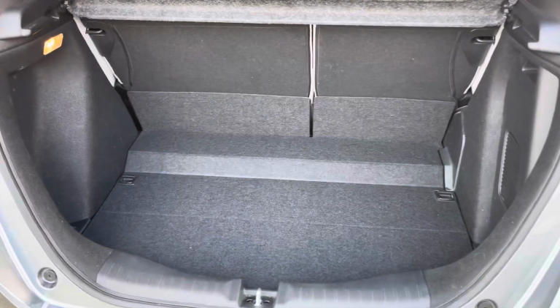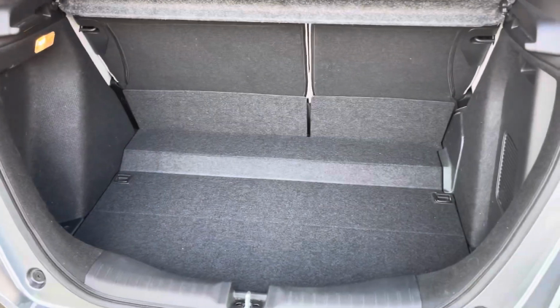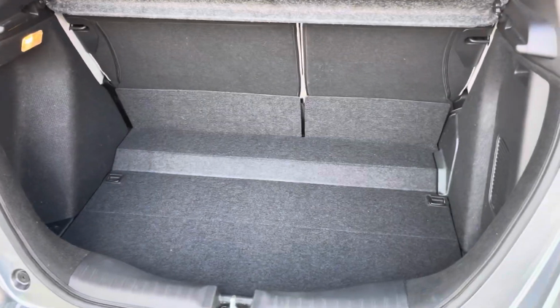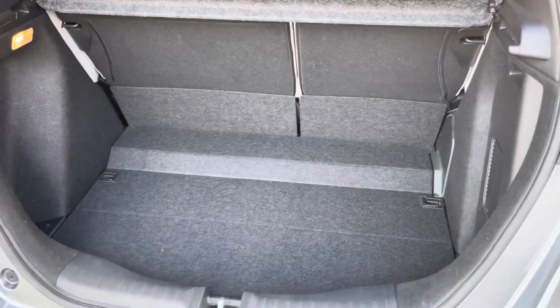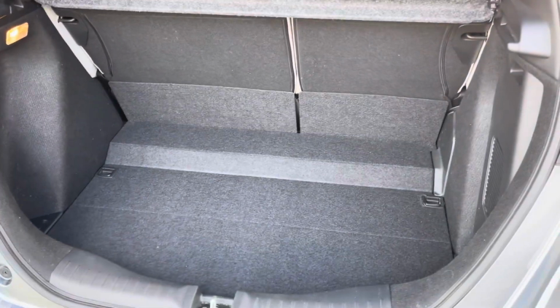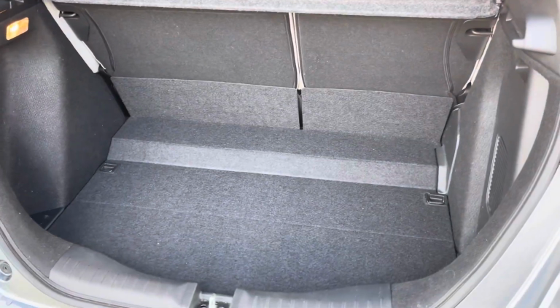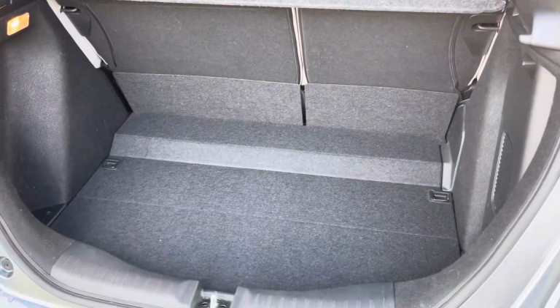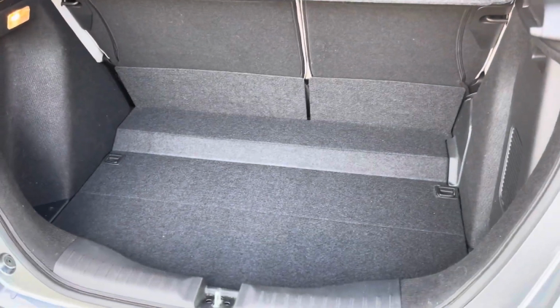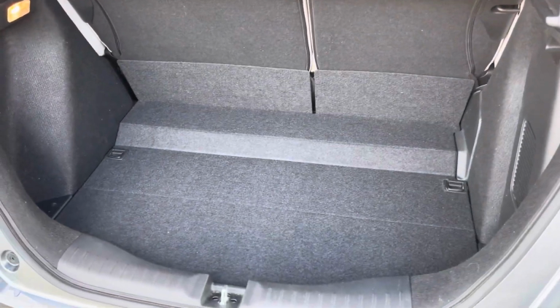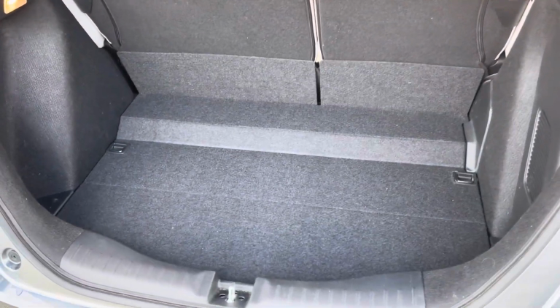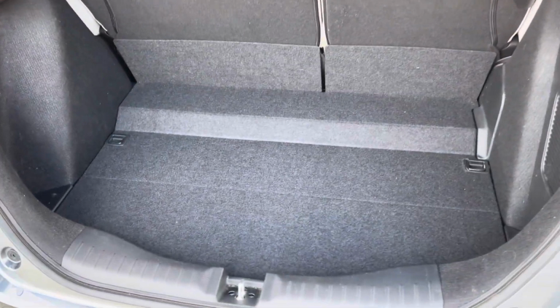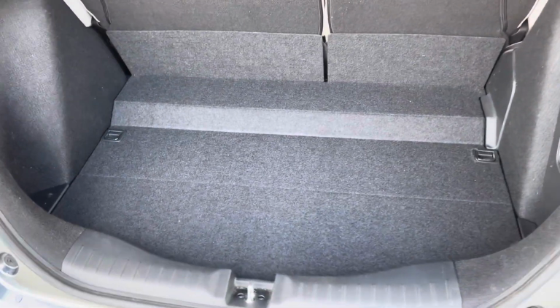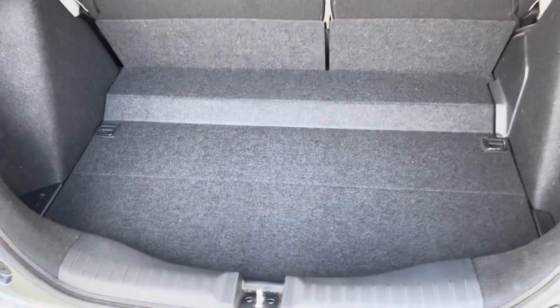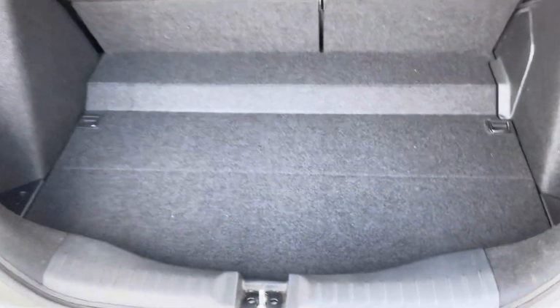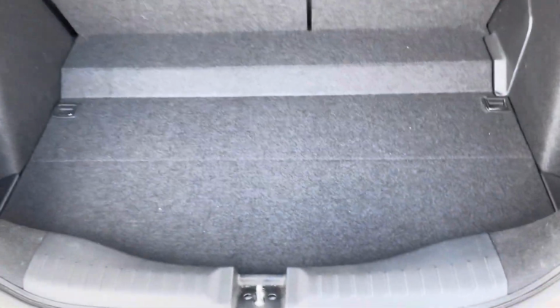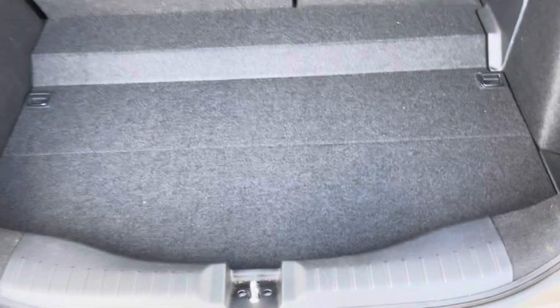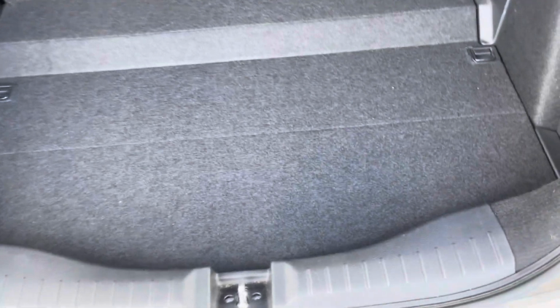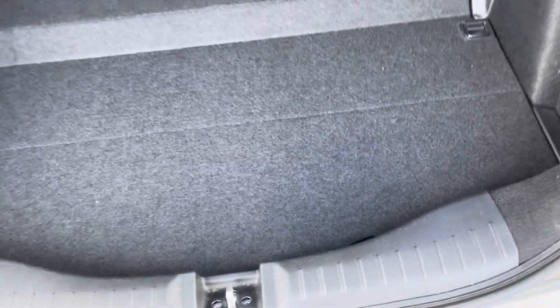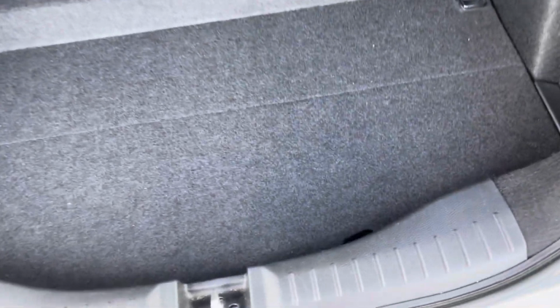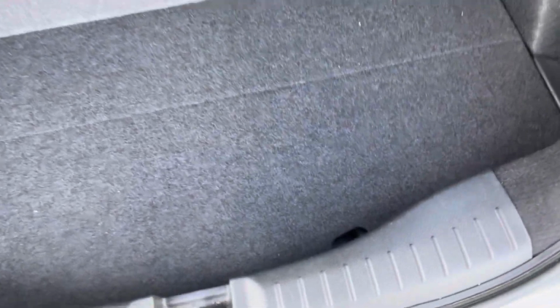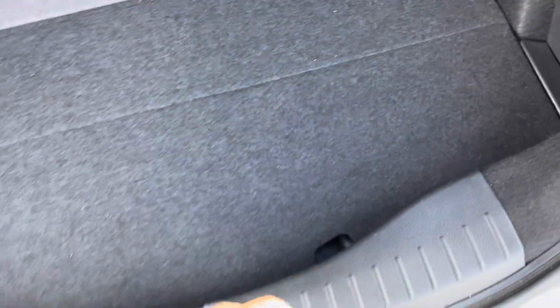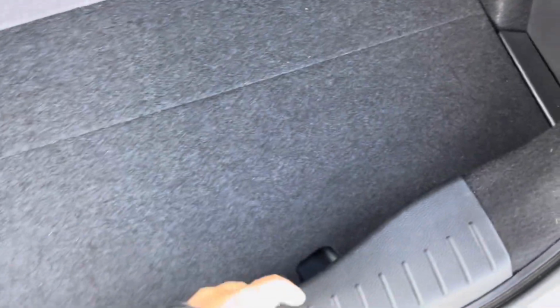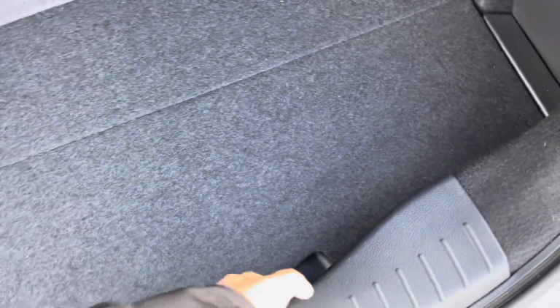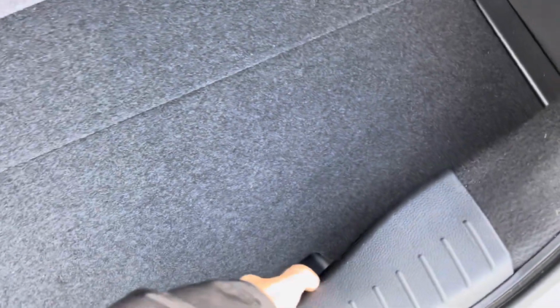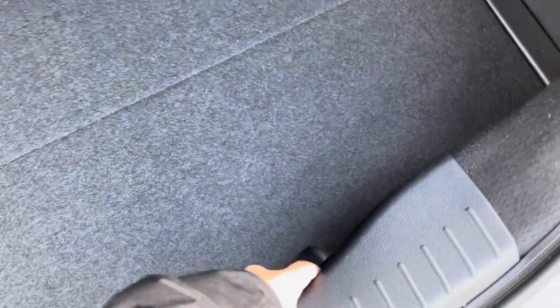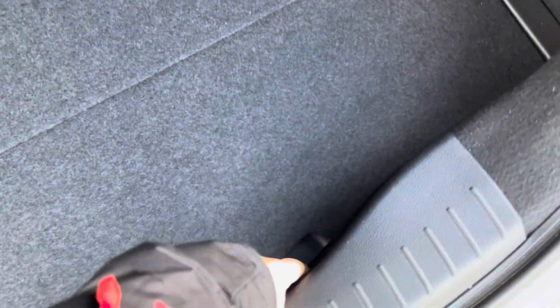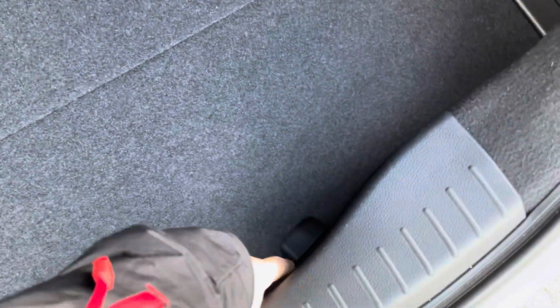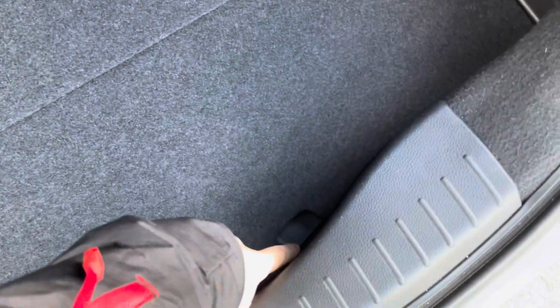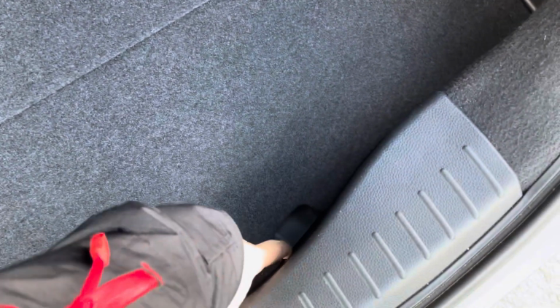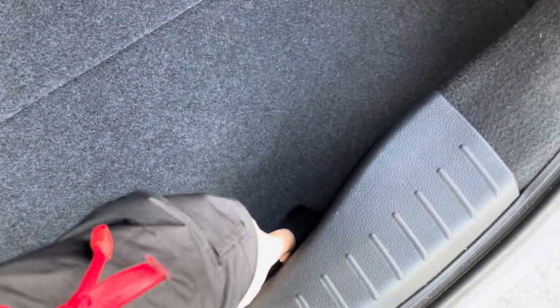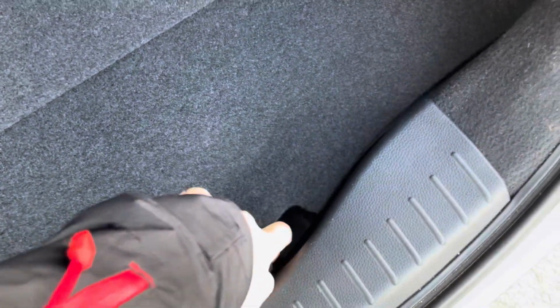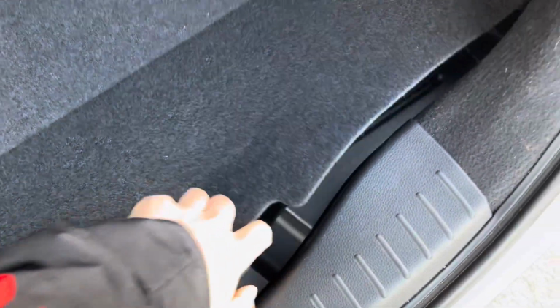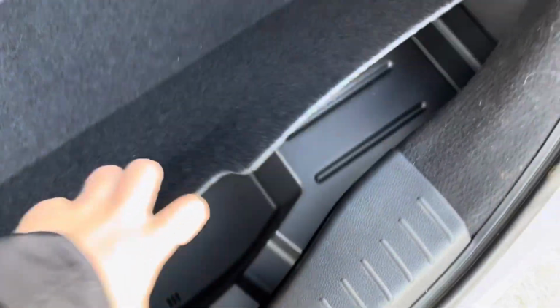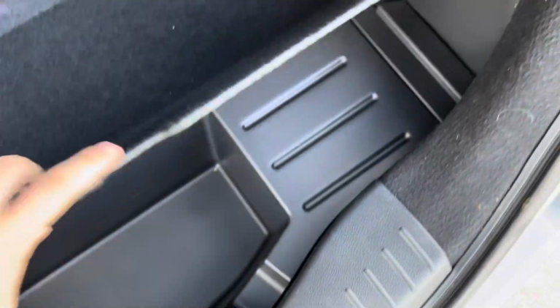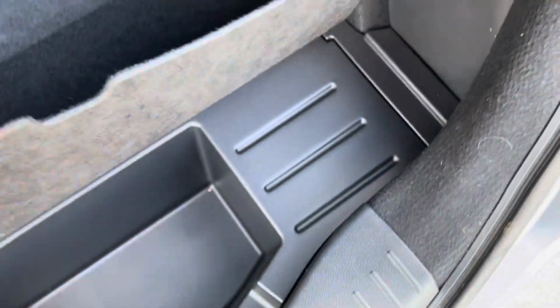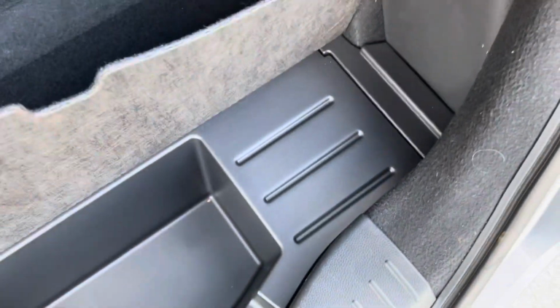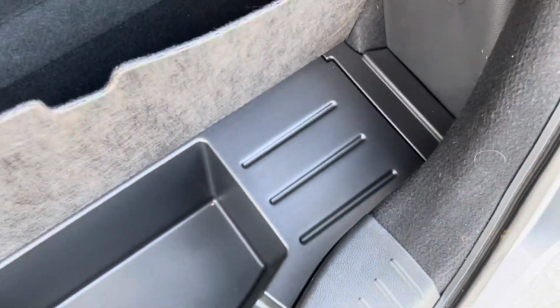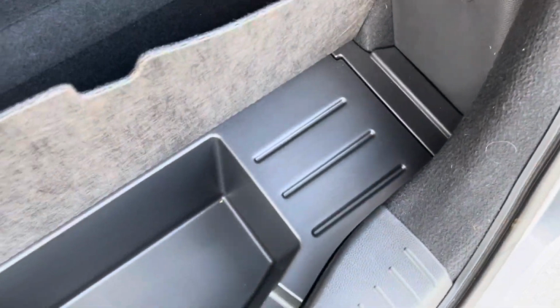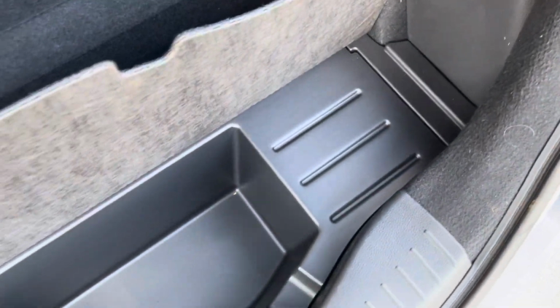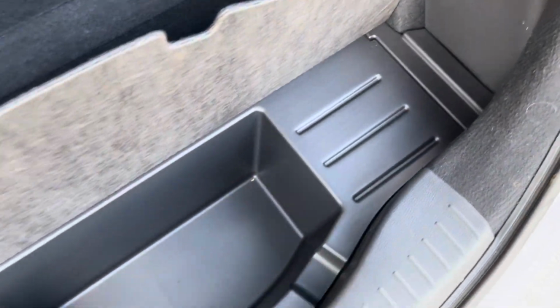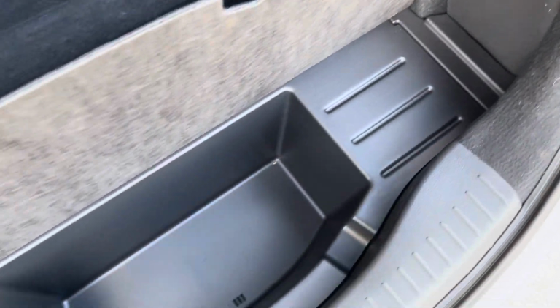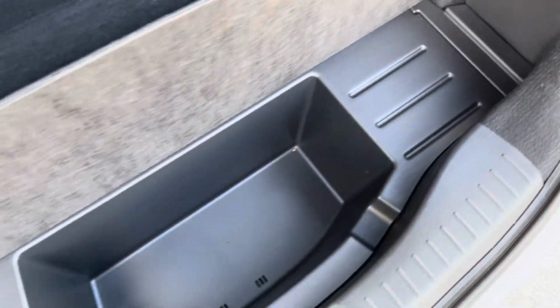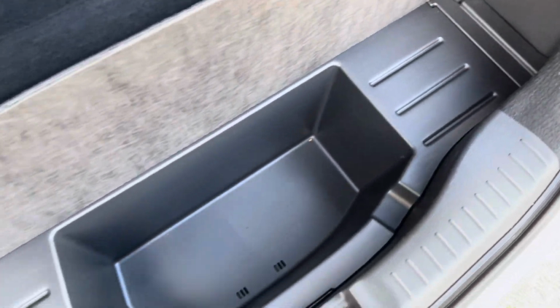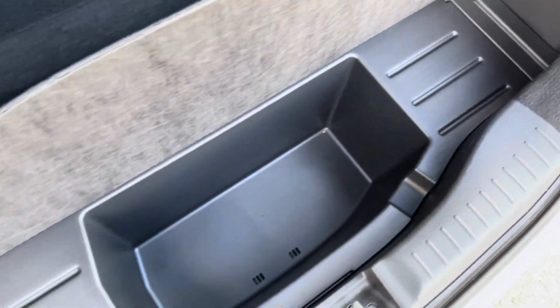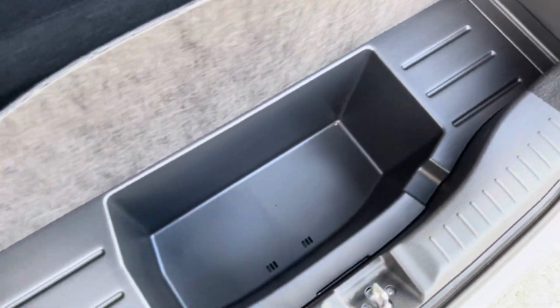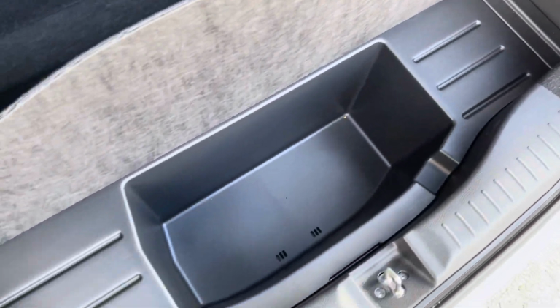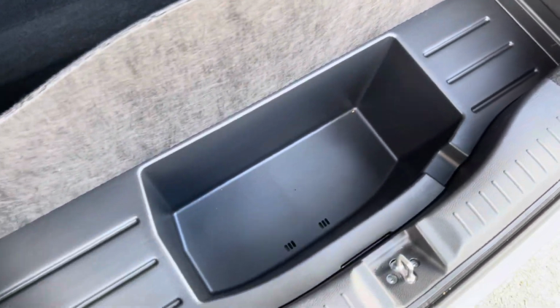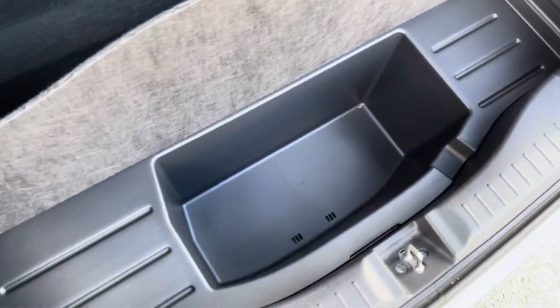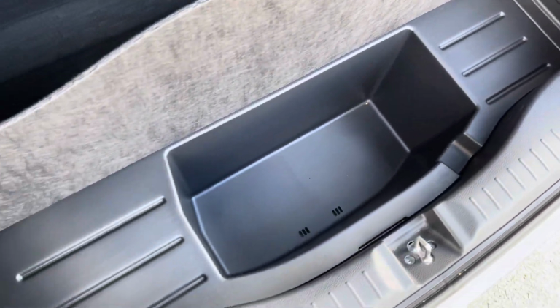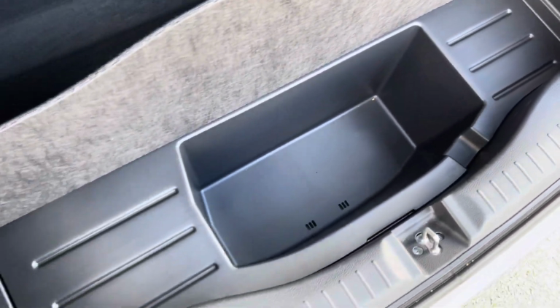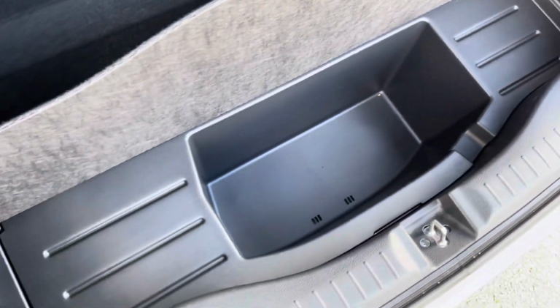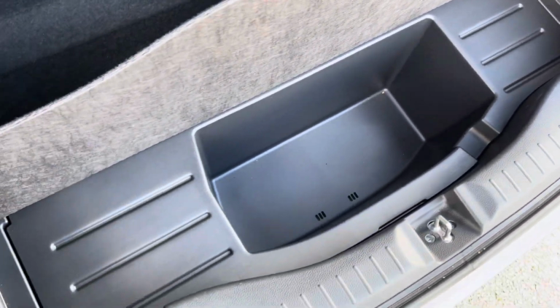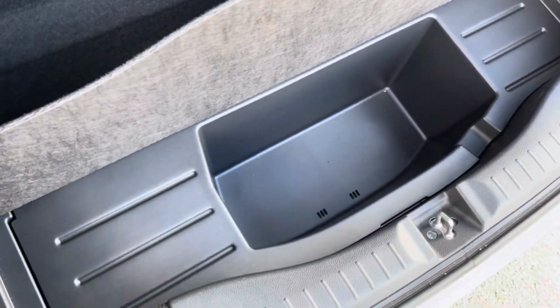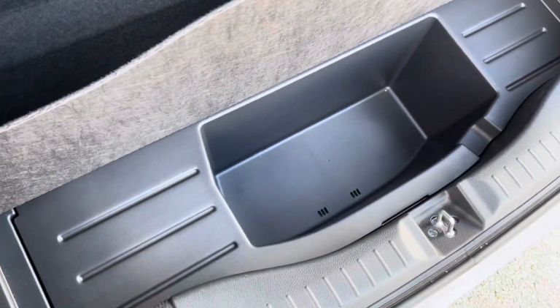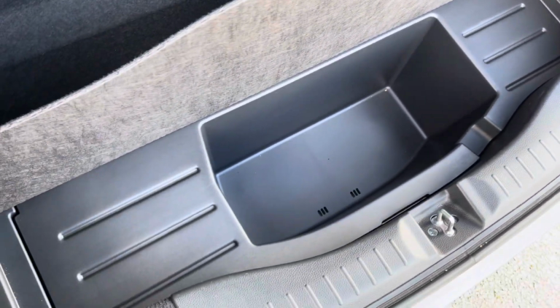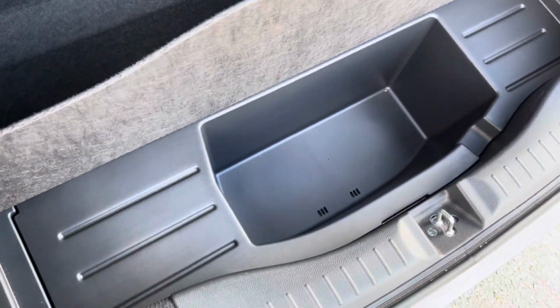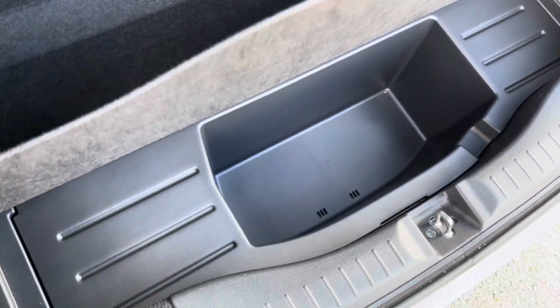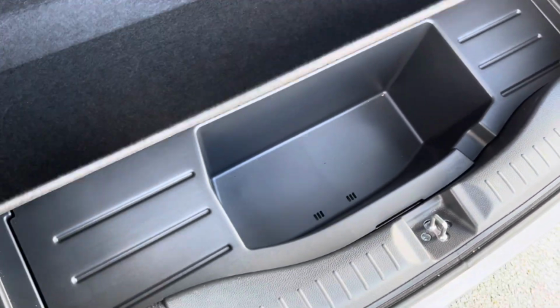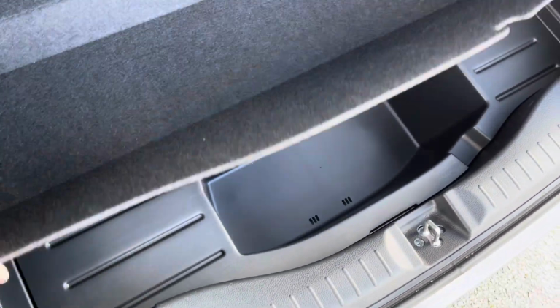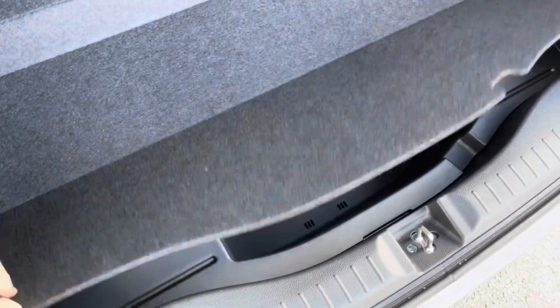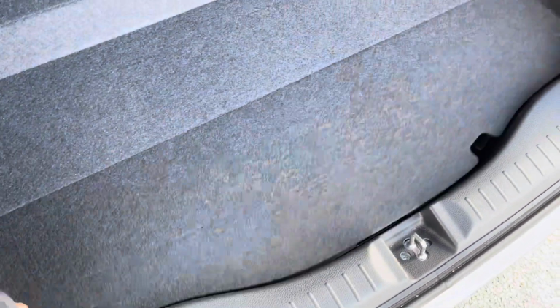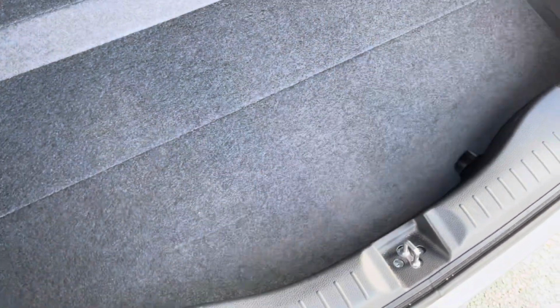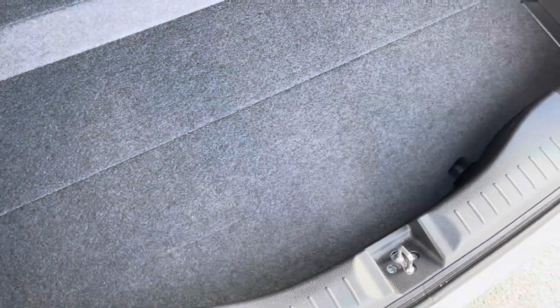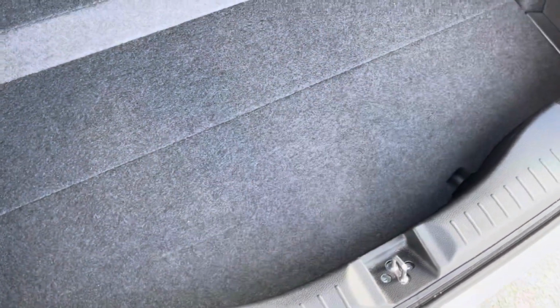You've got a nice and spacious and well-lit boot. For any smaller items you can store them in this small private compartment here.